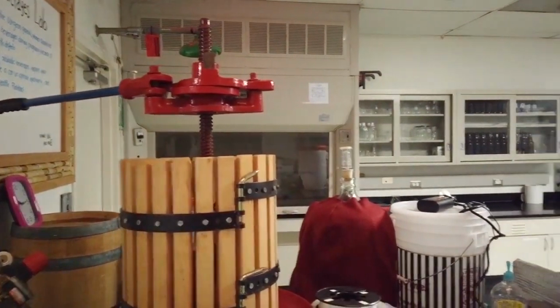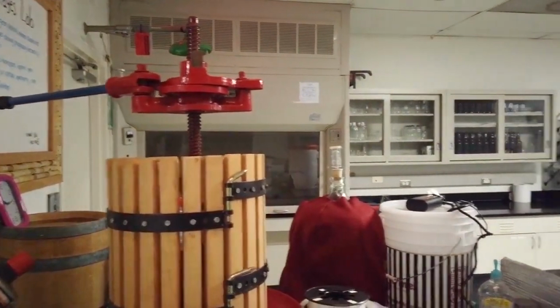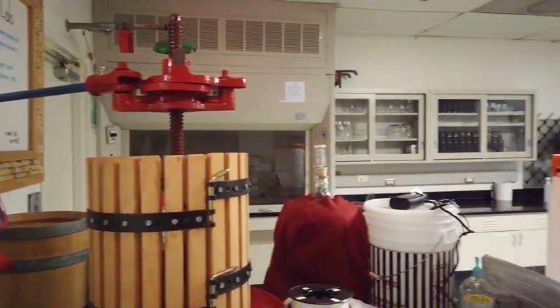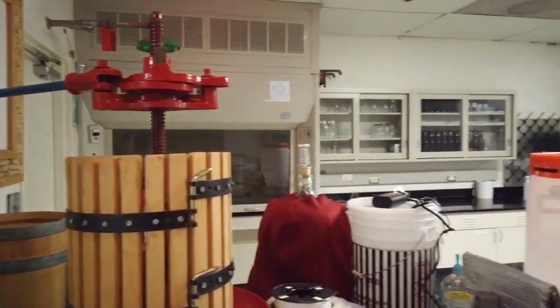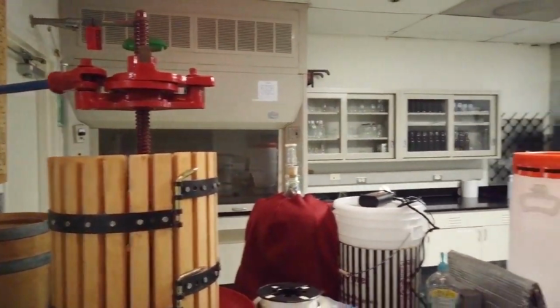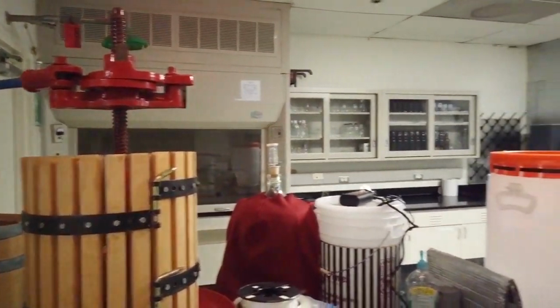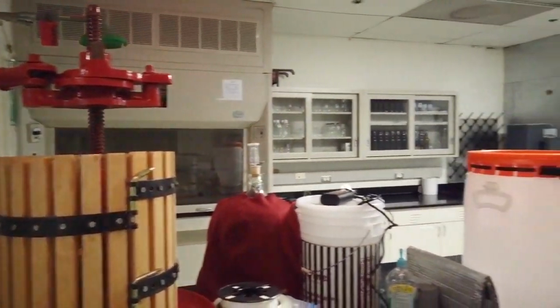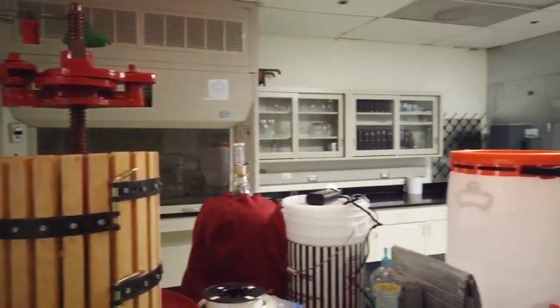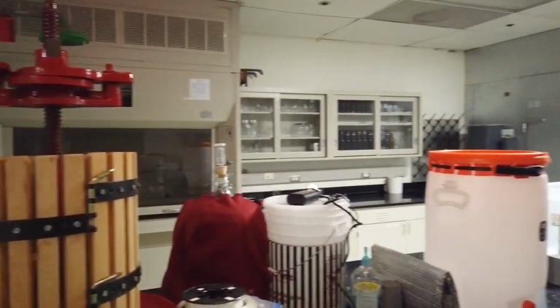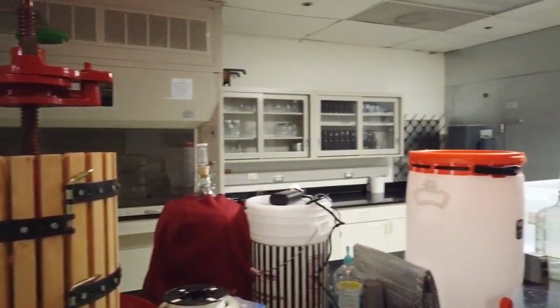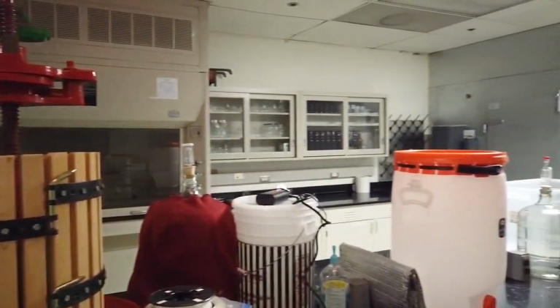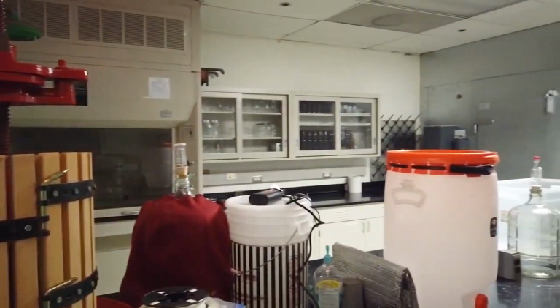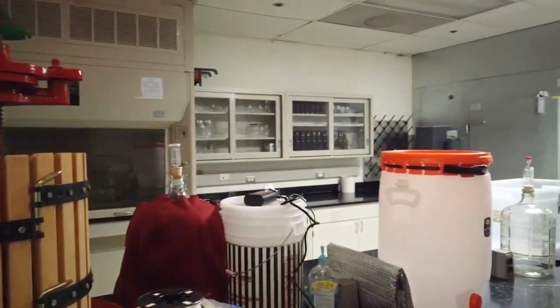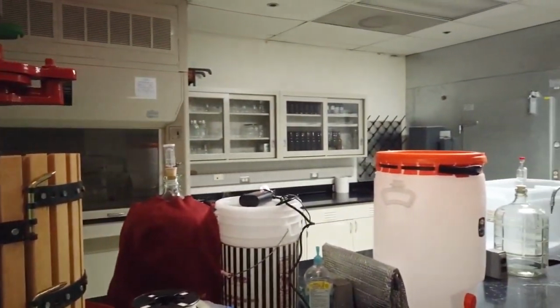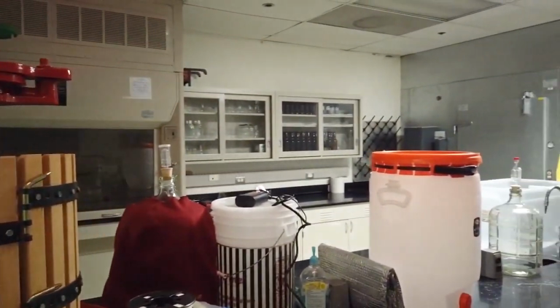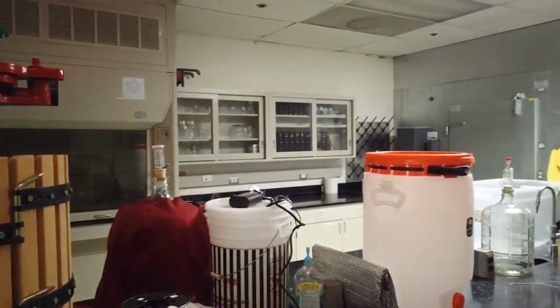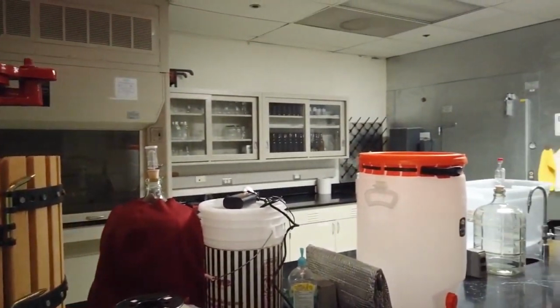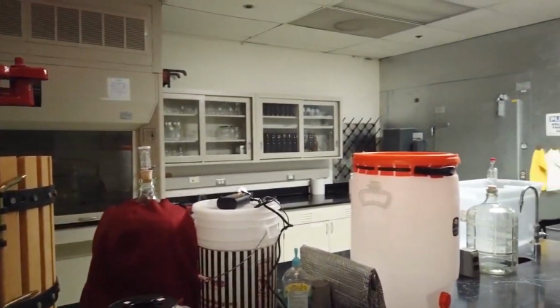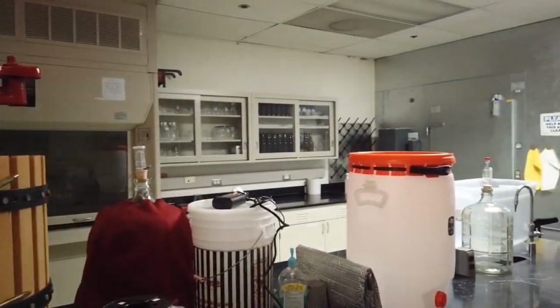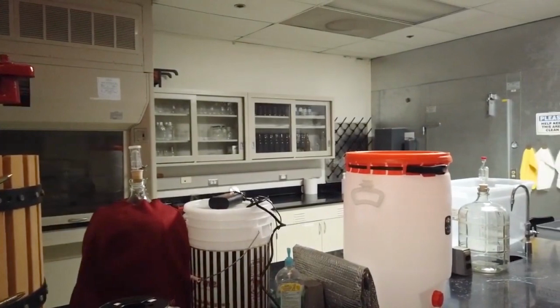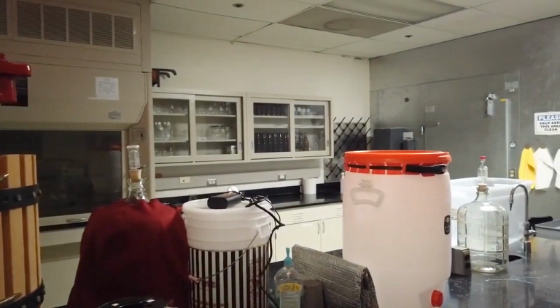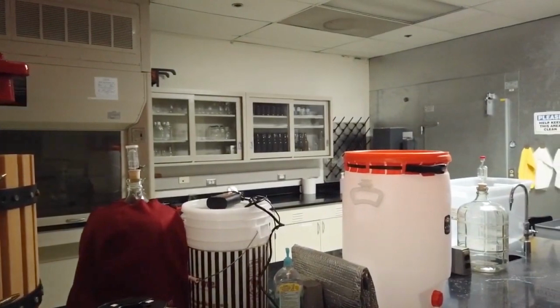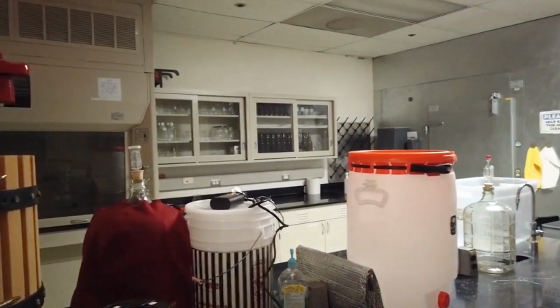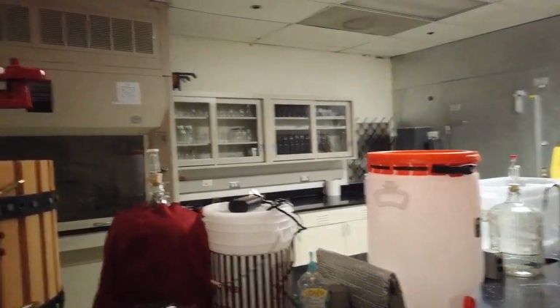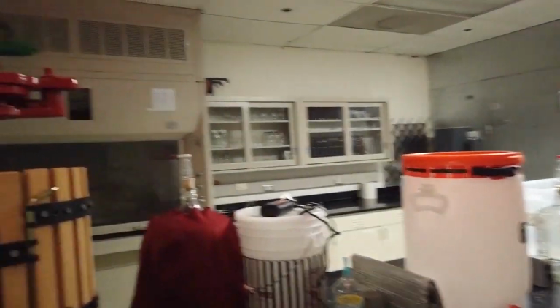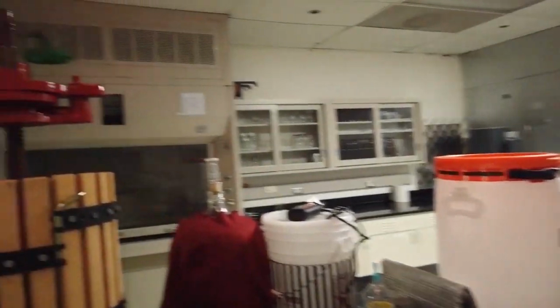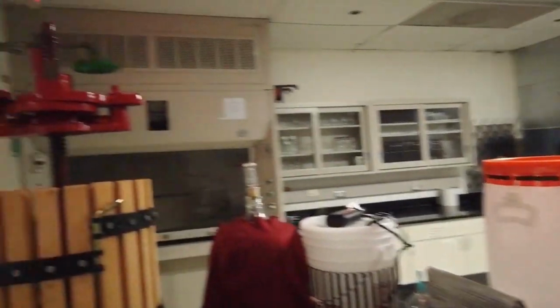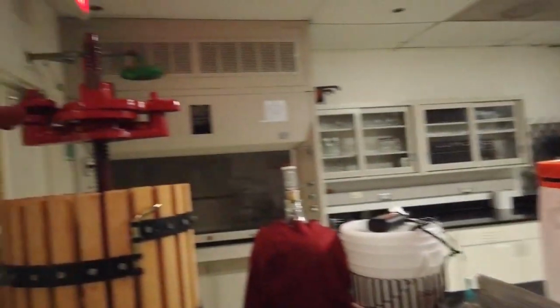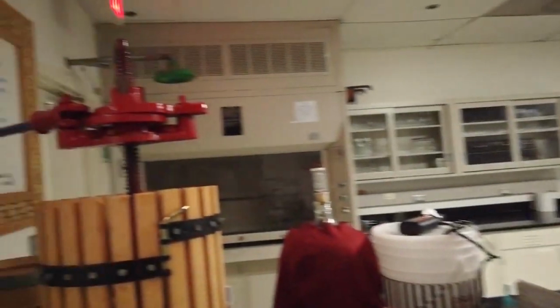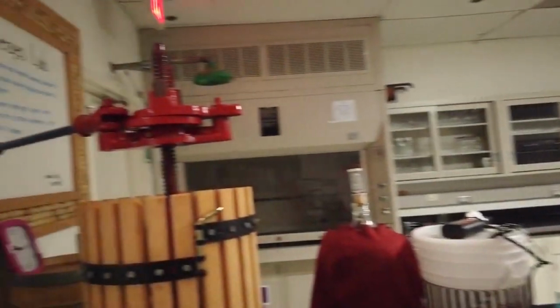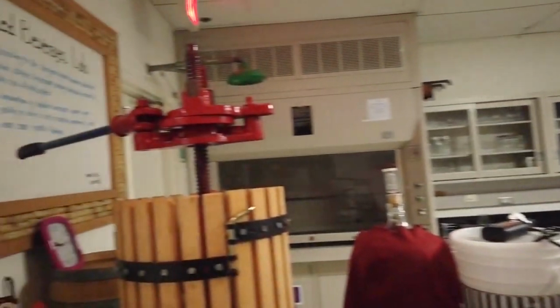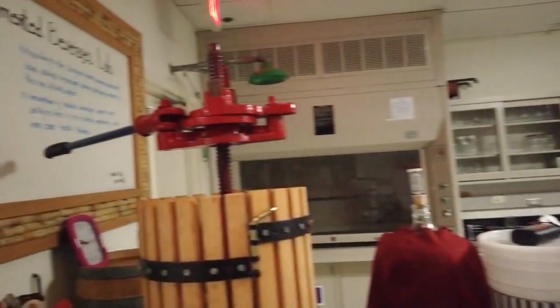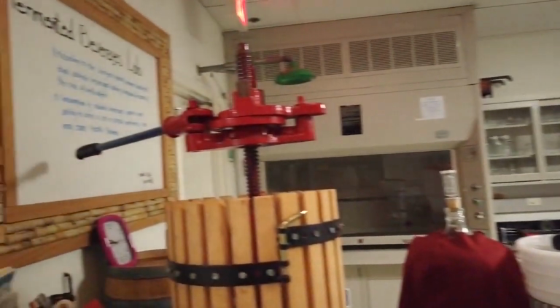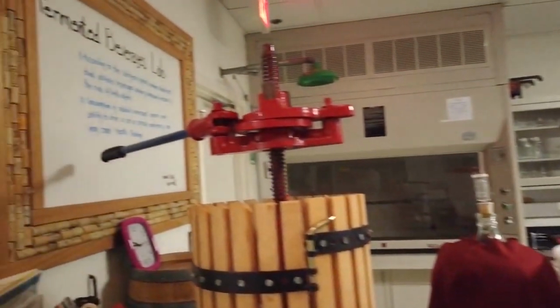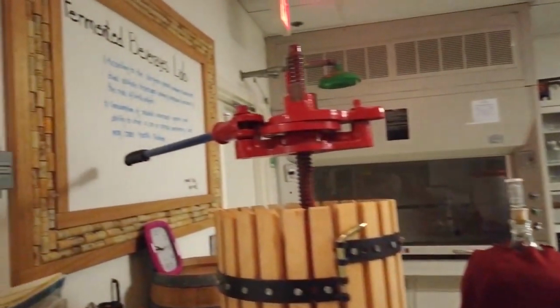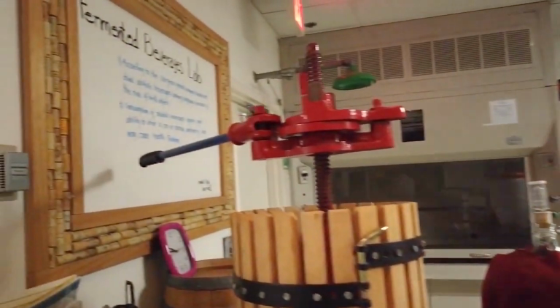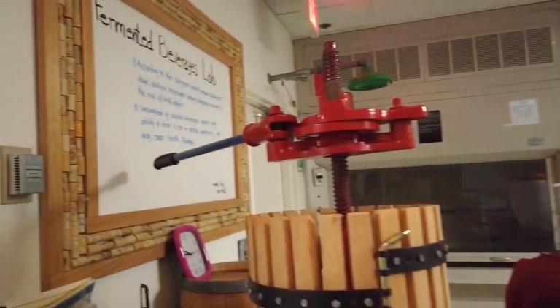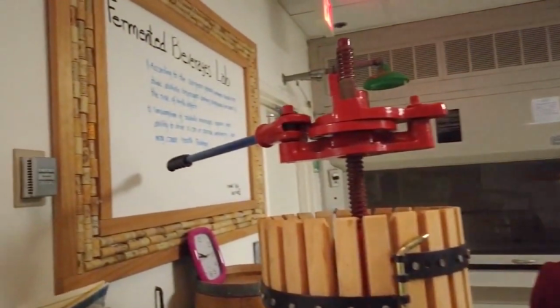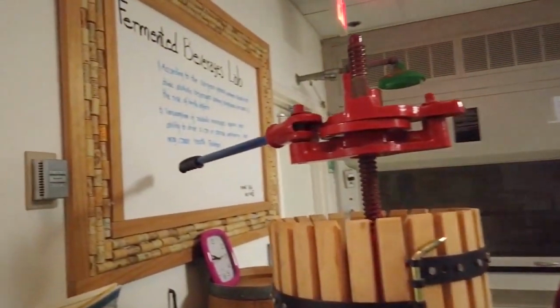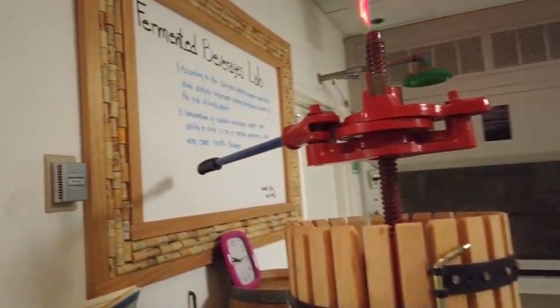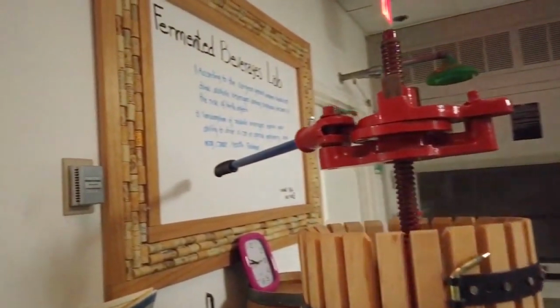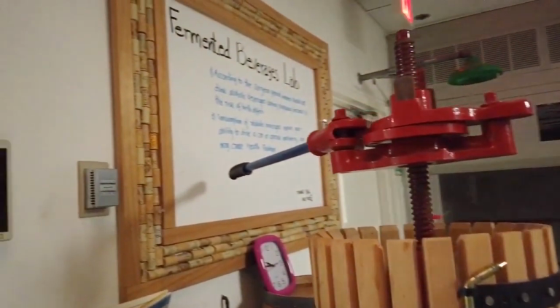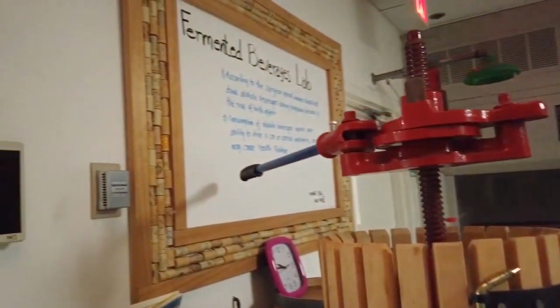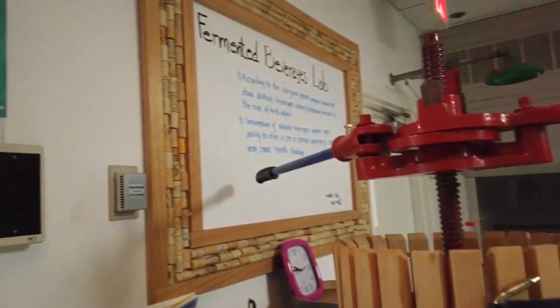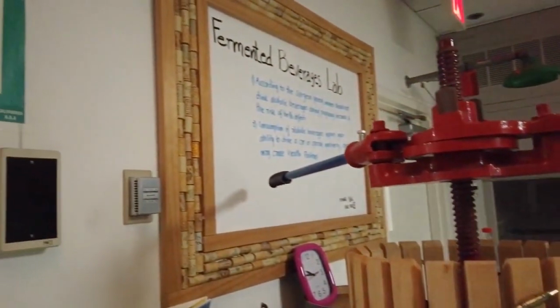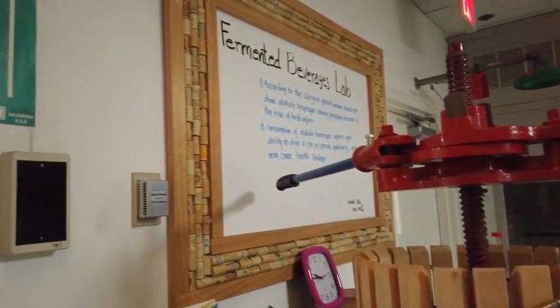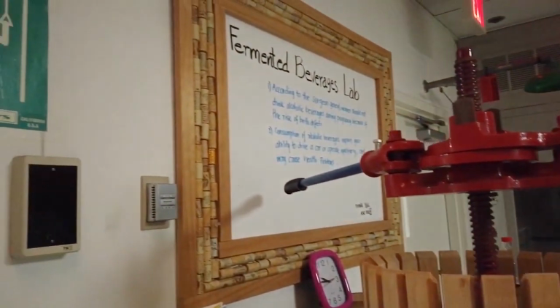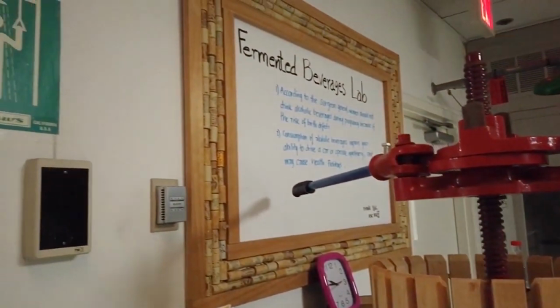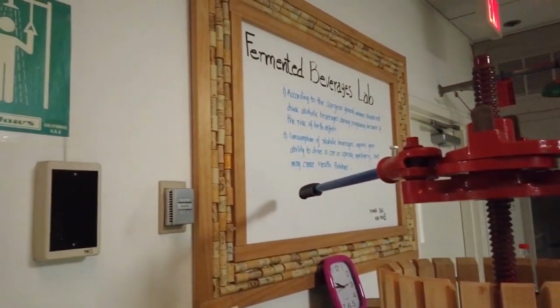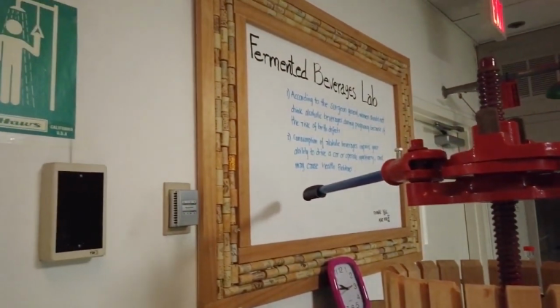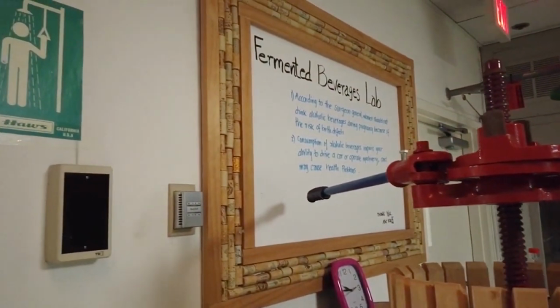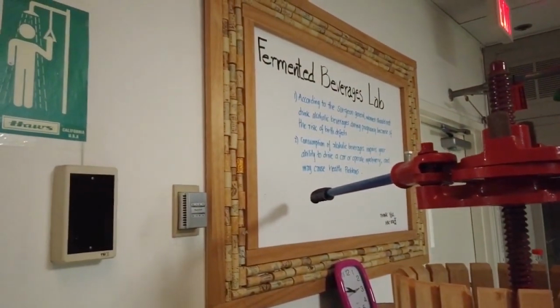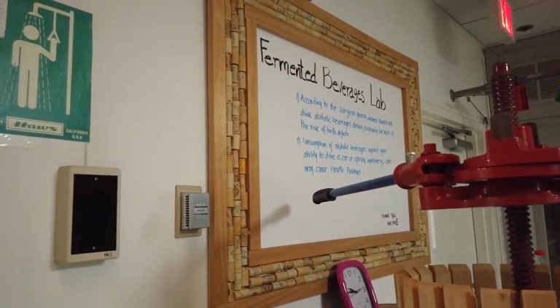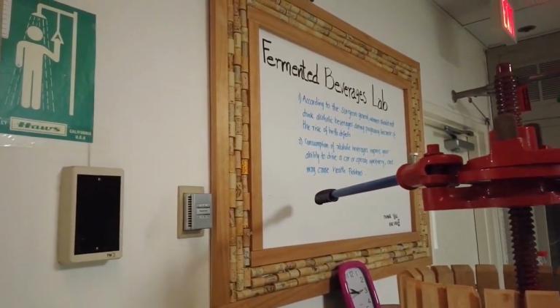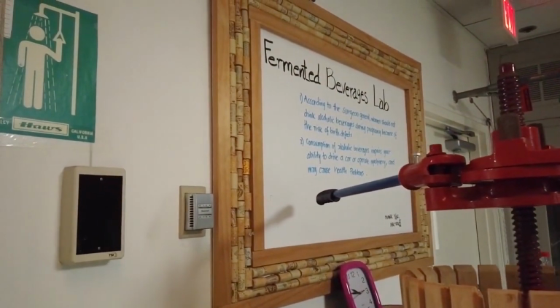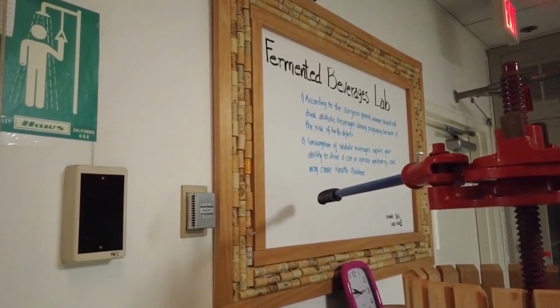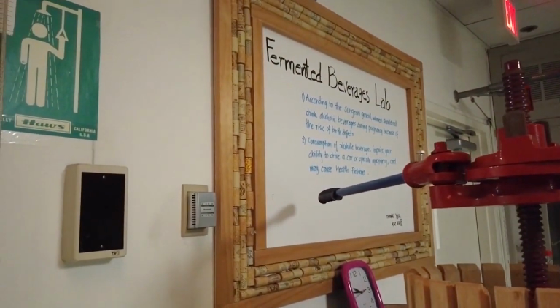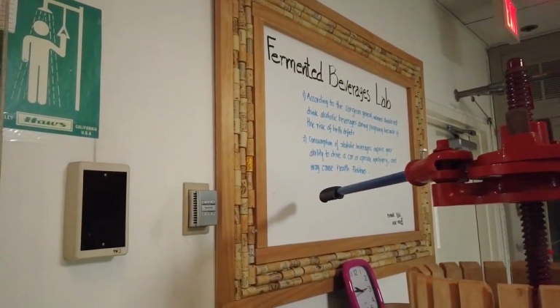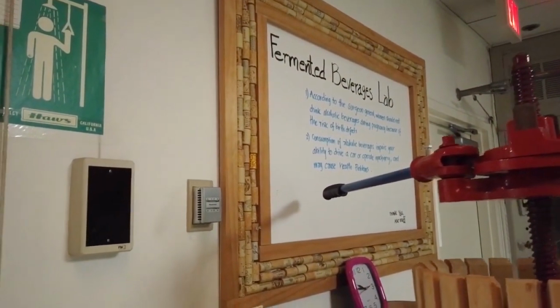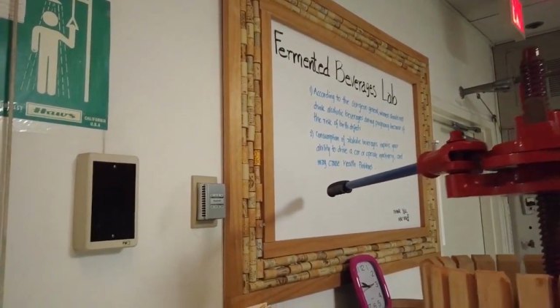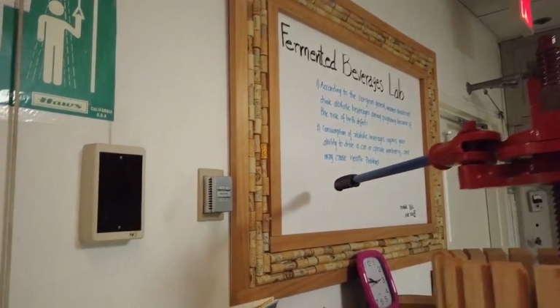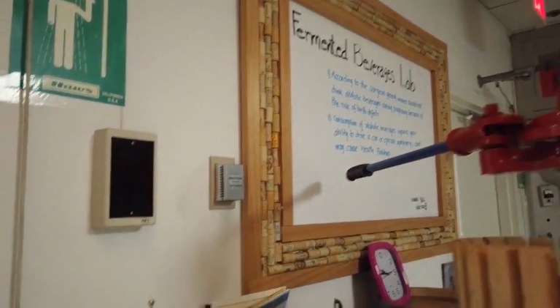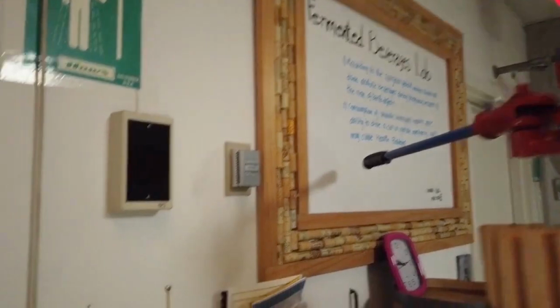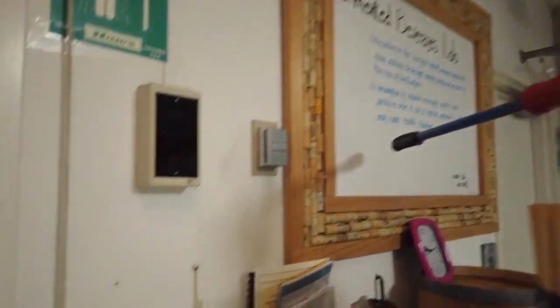Also located along the South corridor is a classroom for second-year students of the MENG program, as well as the fermentation lab and wine and beer lab.